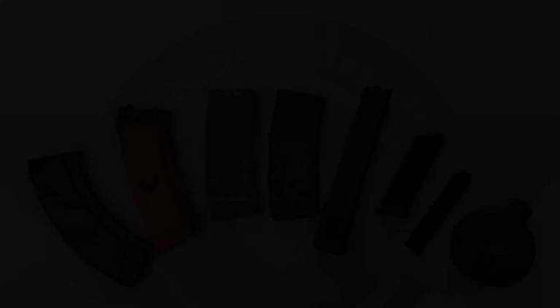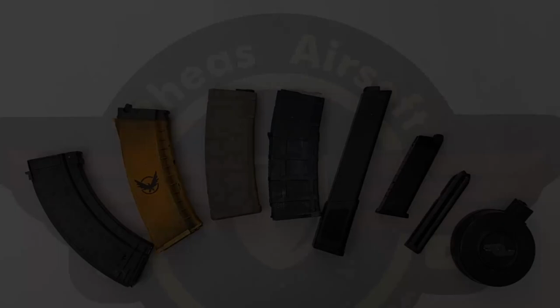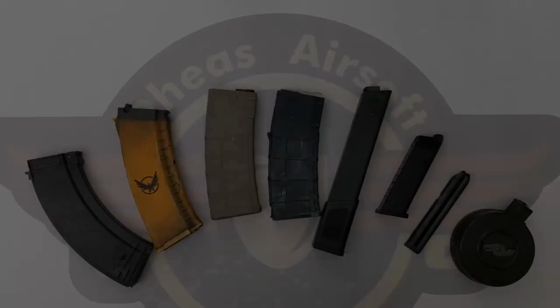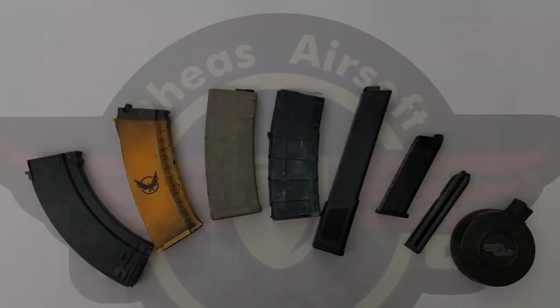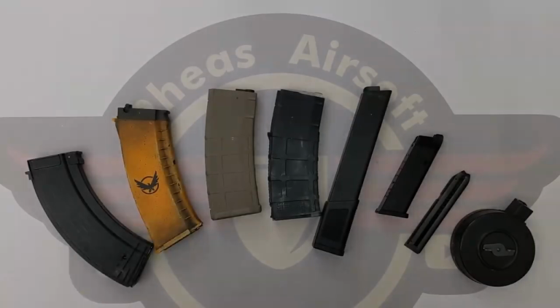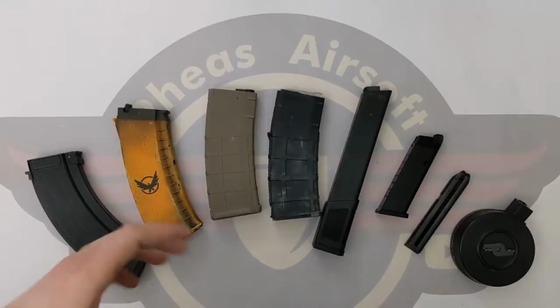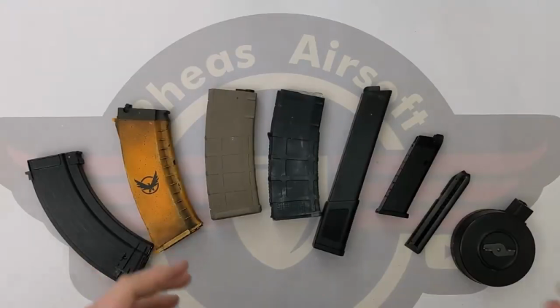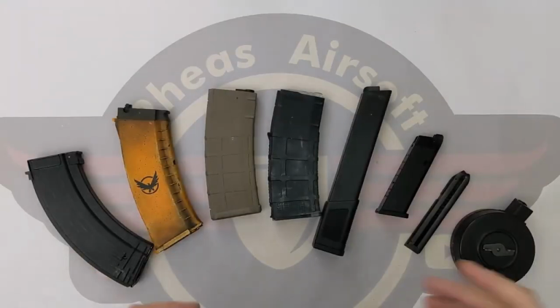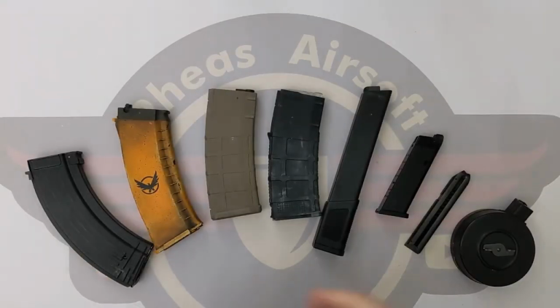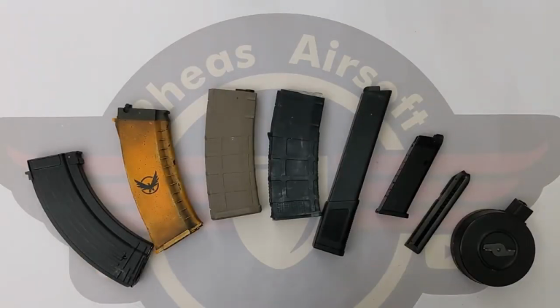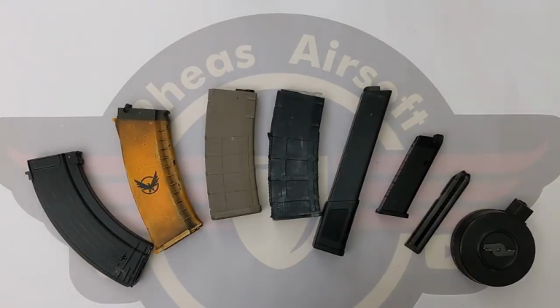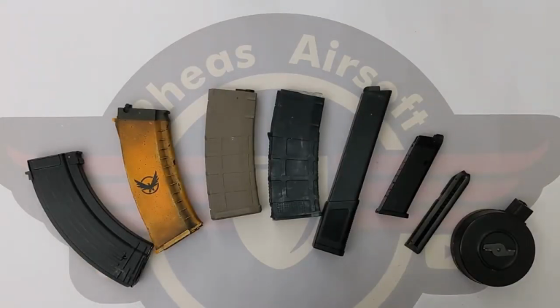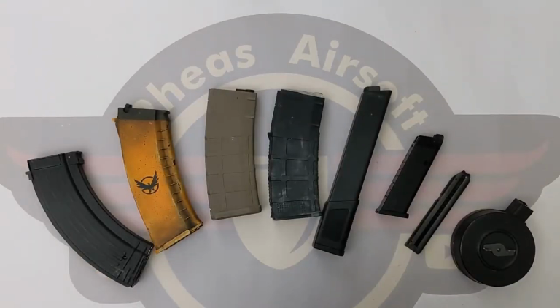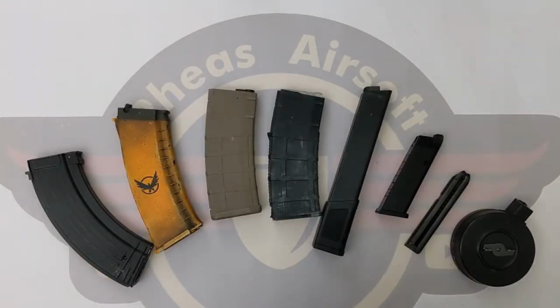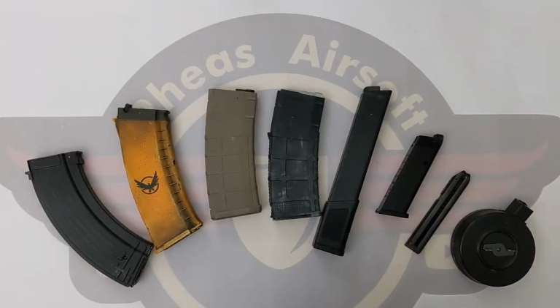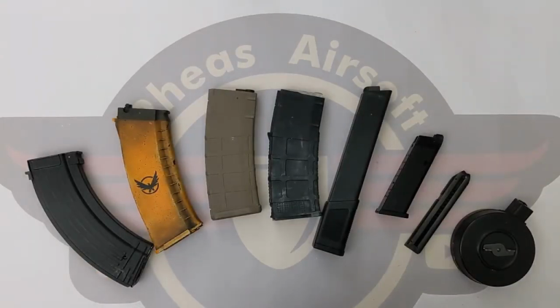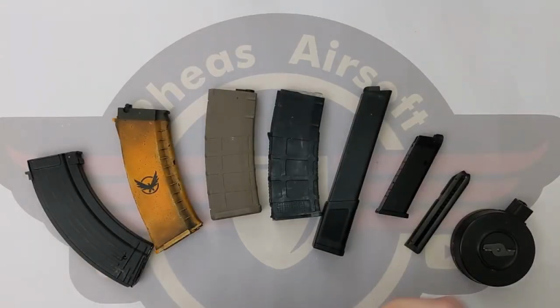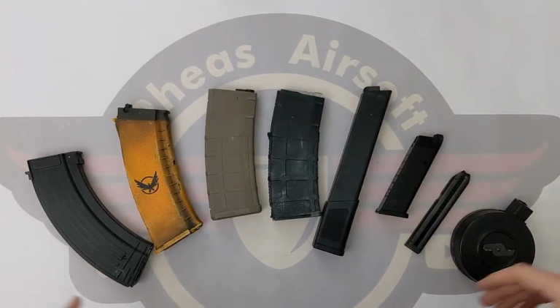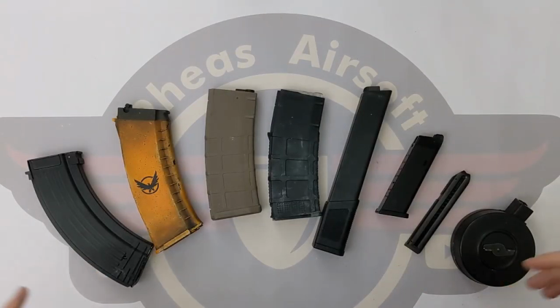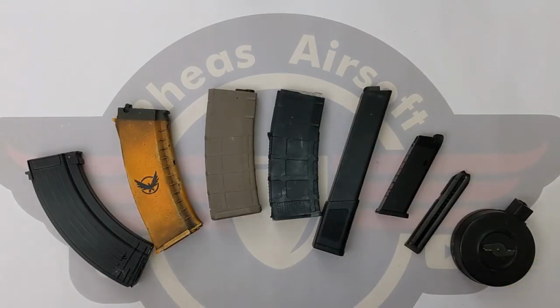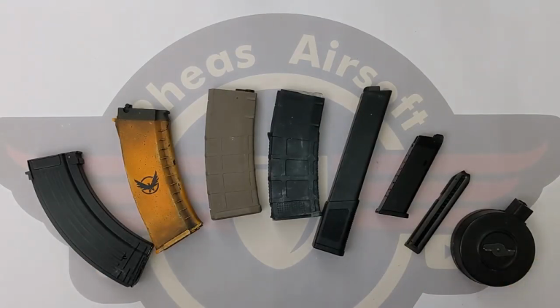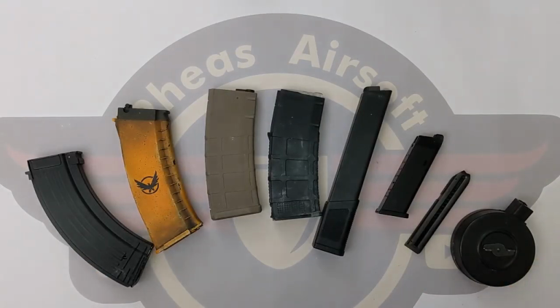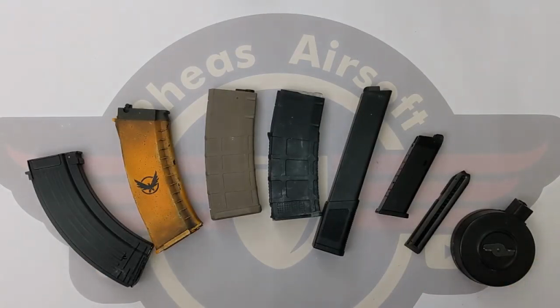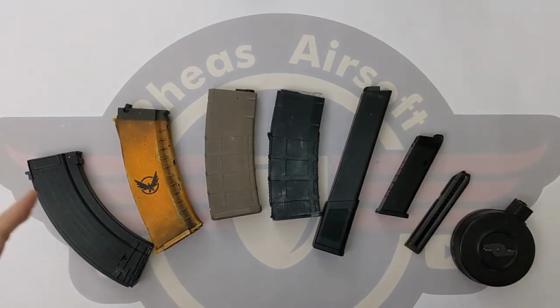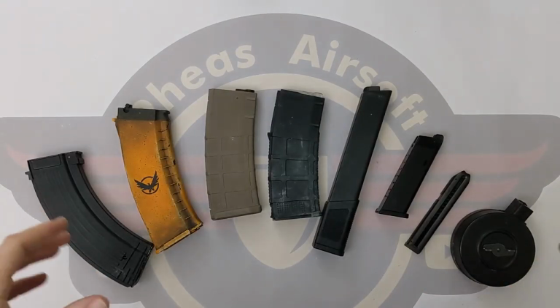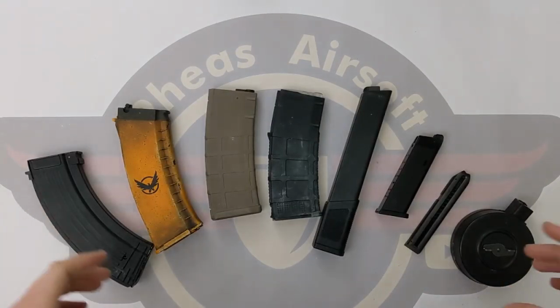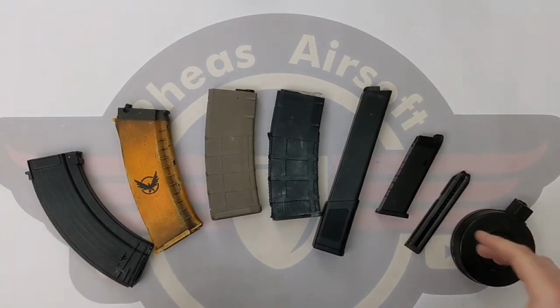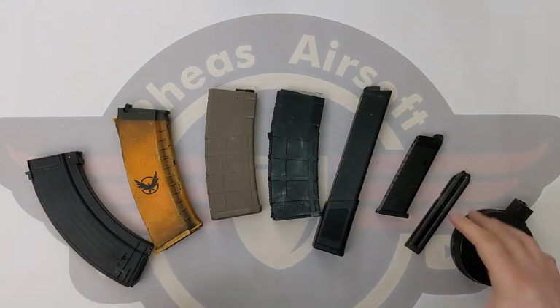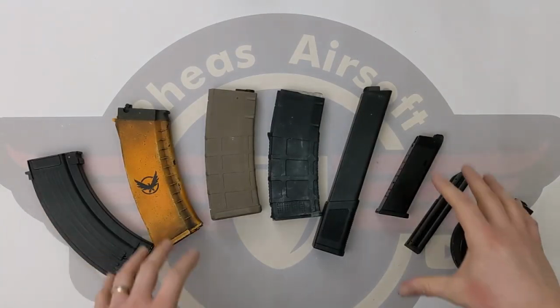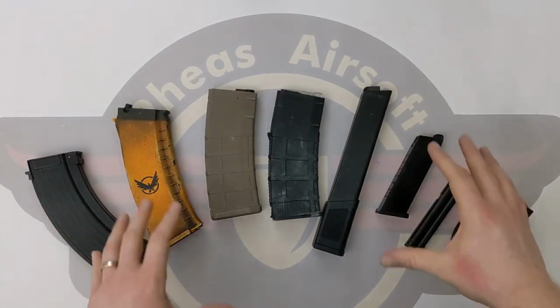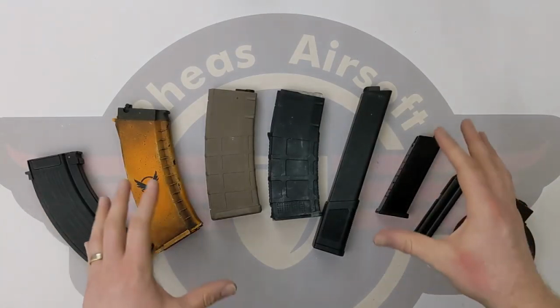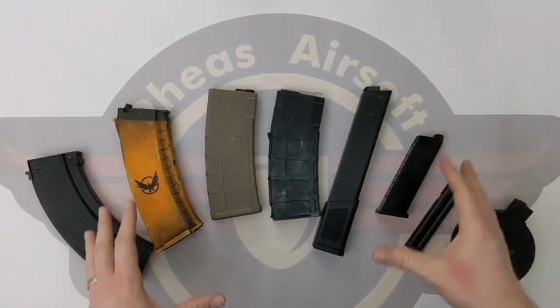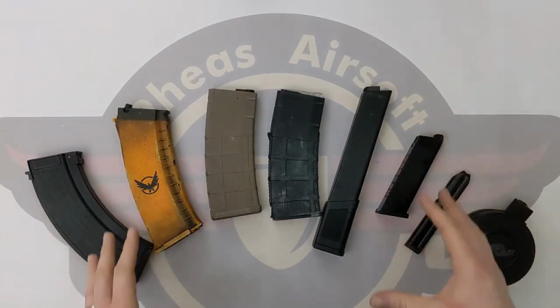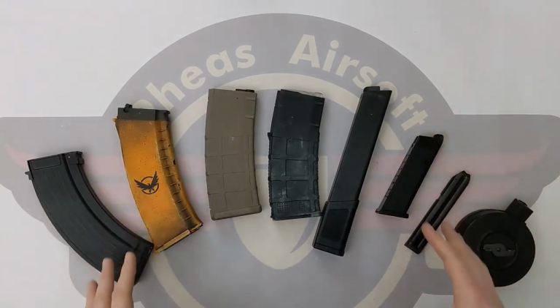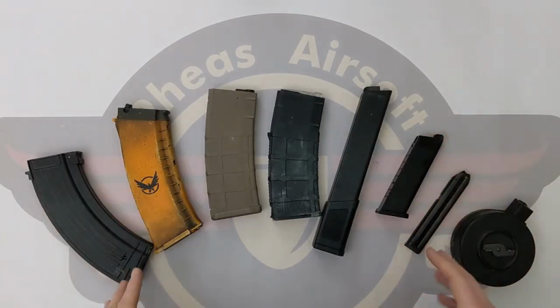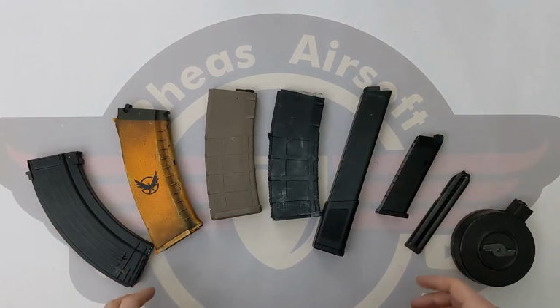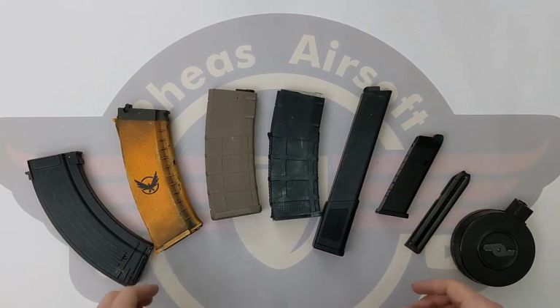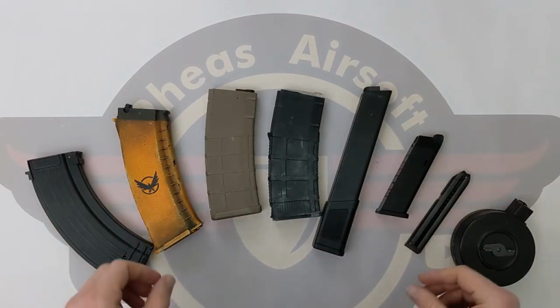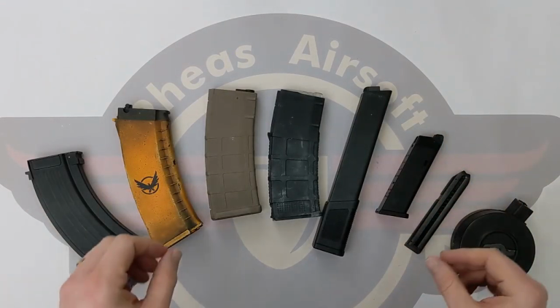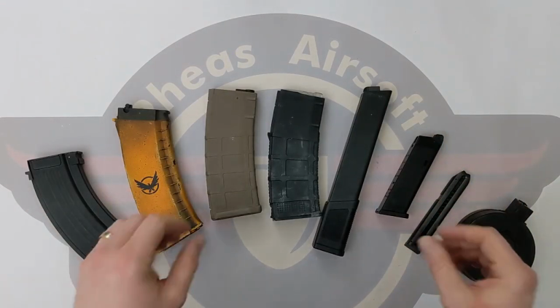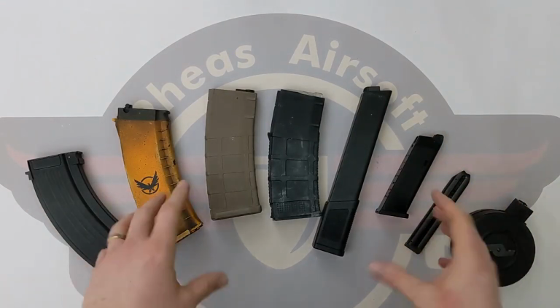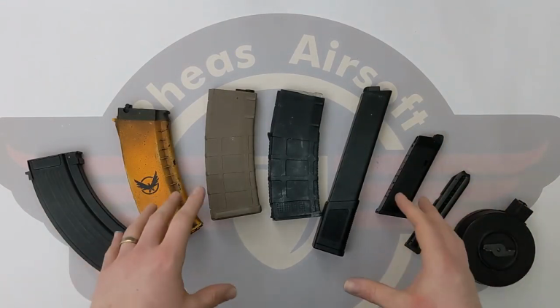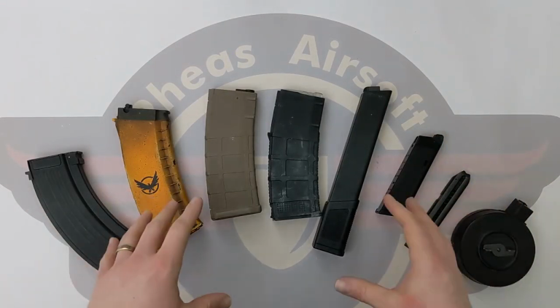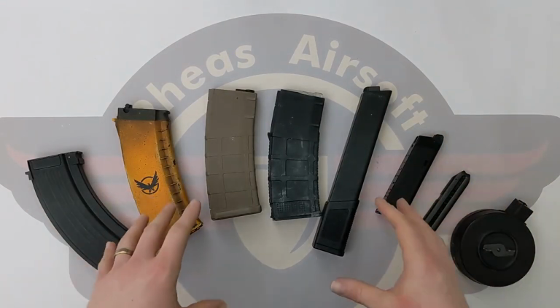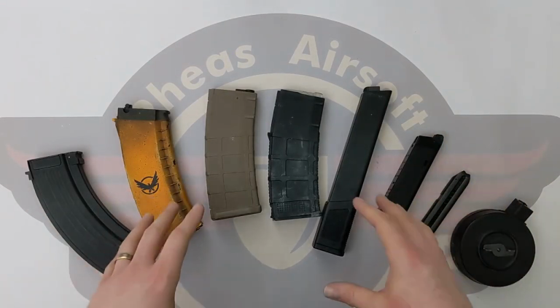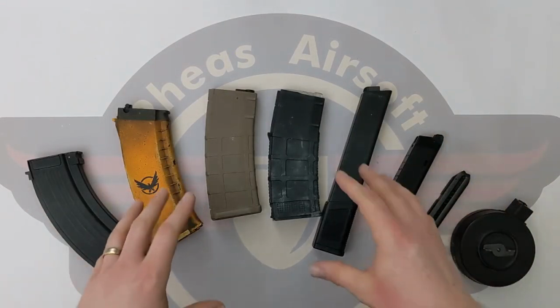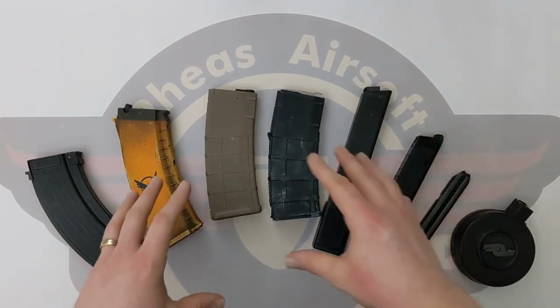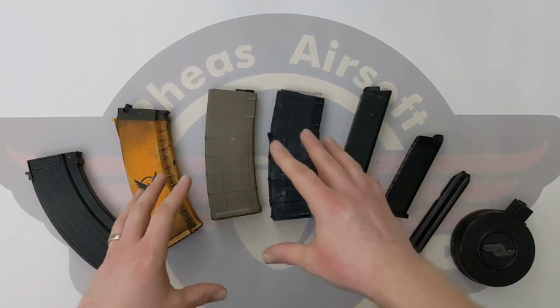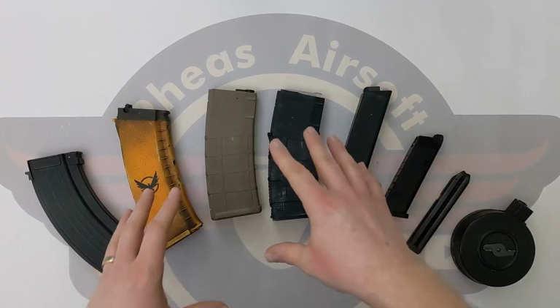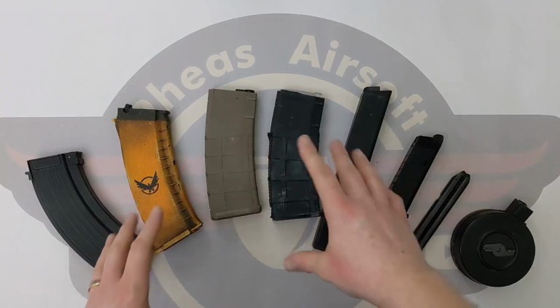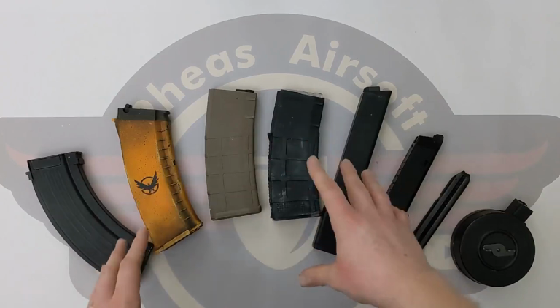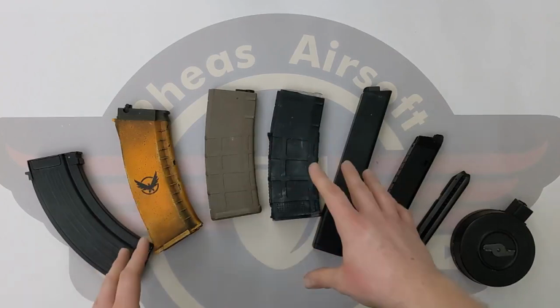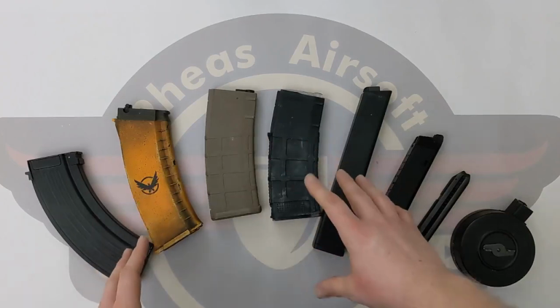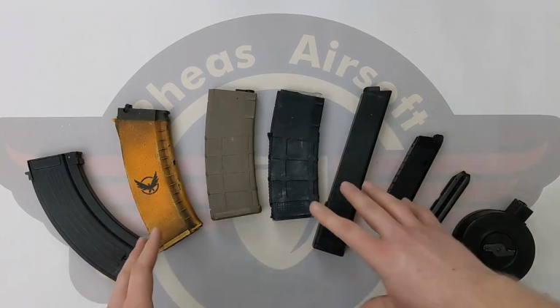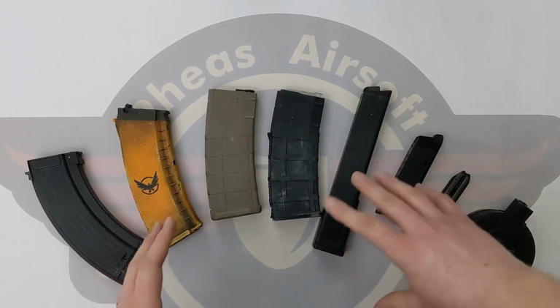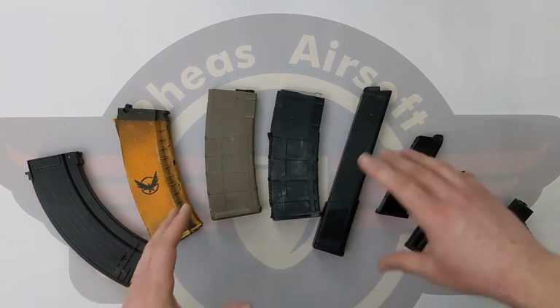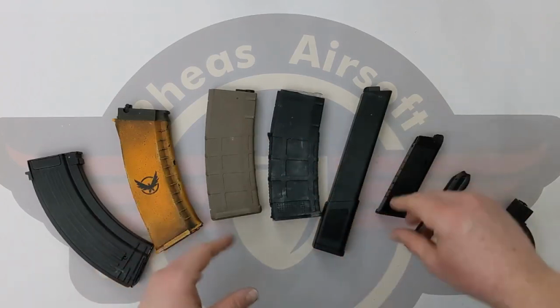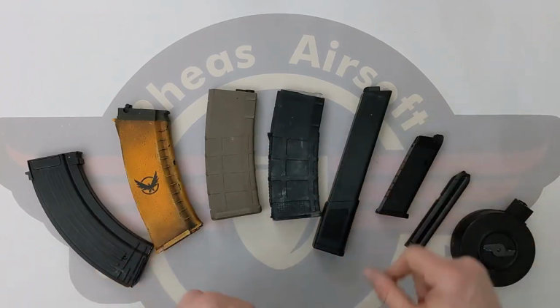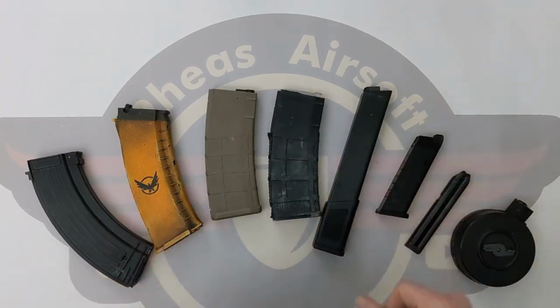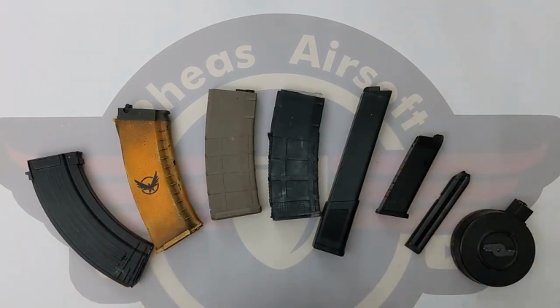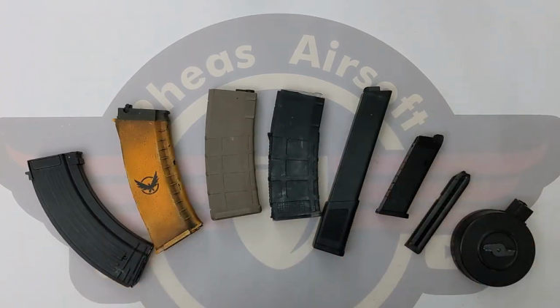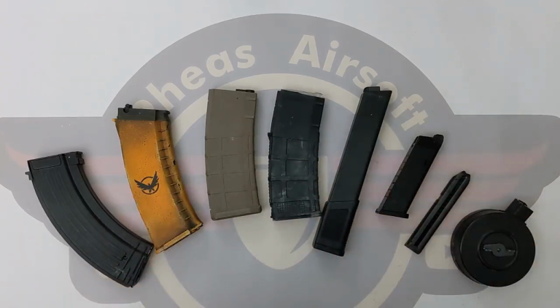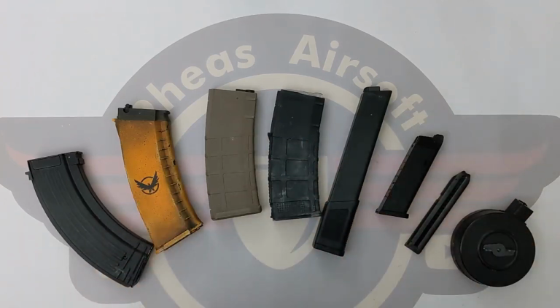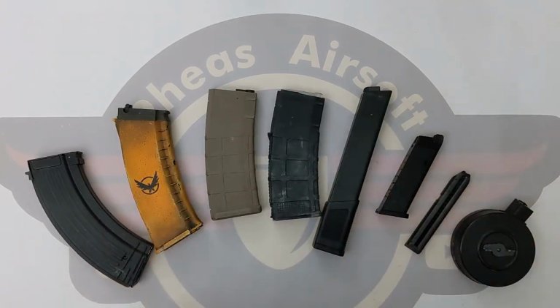Hey guys and welcome to Fez Airsoft, where today I'm going to do a requested video about mags, mag types and how to fill them.